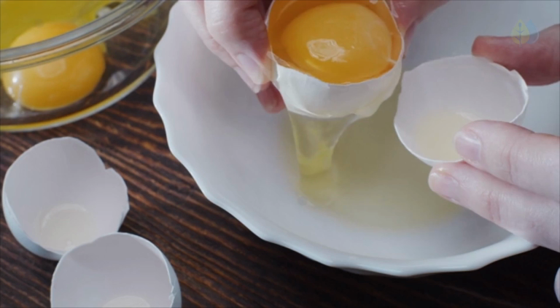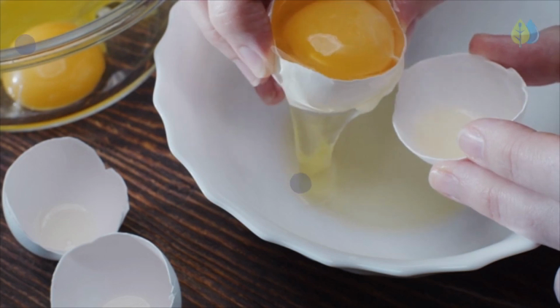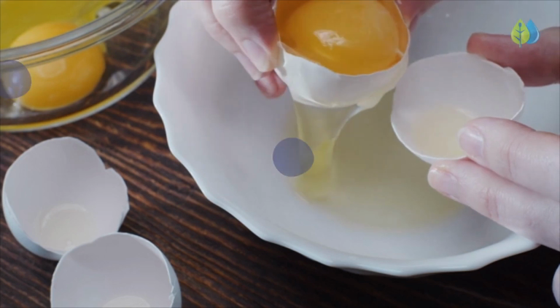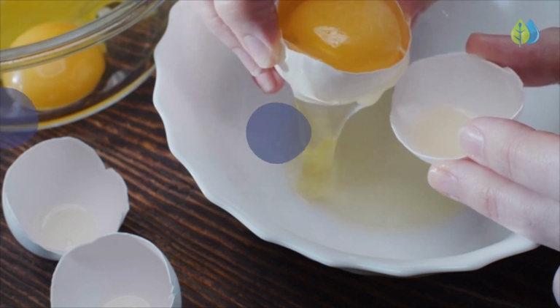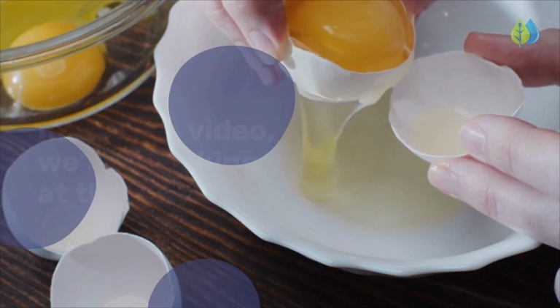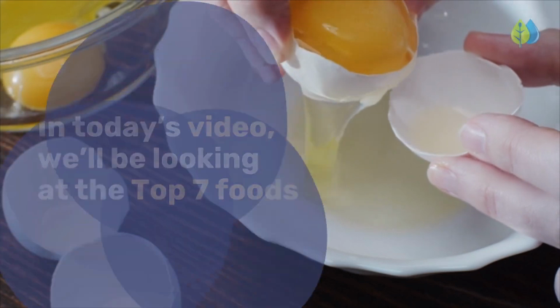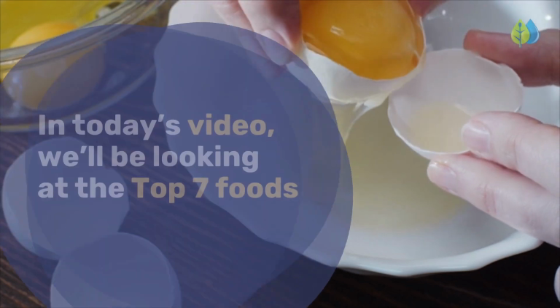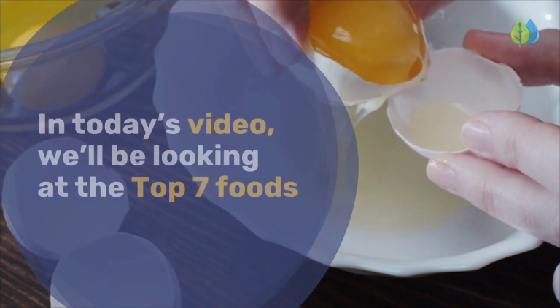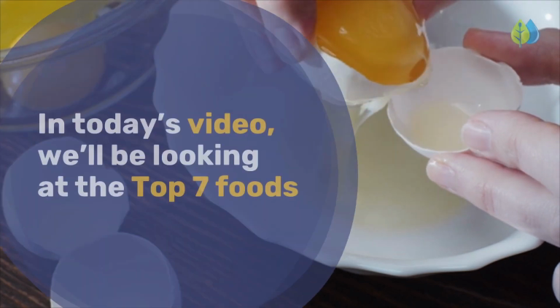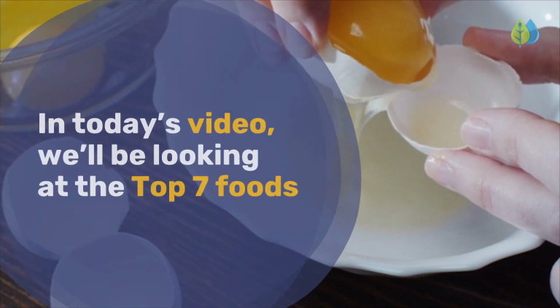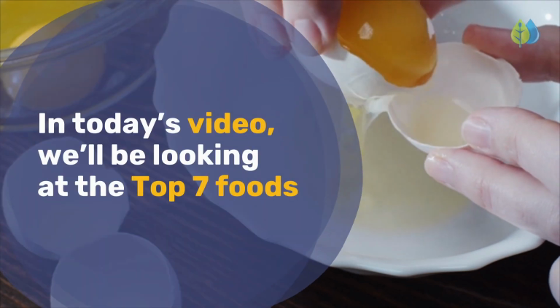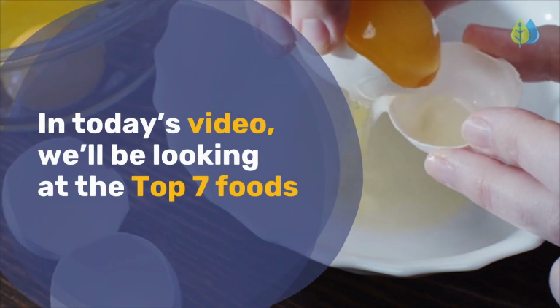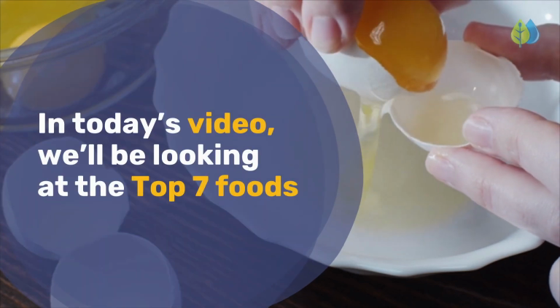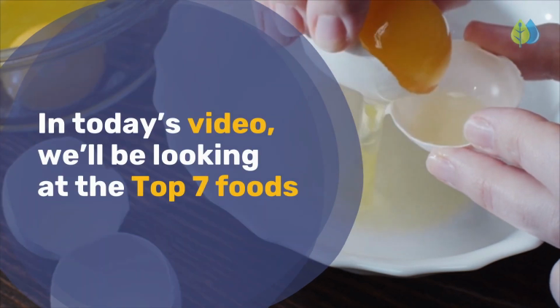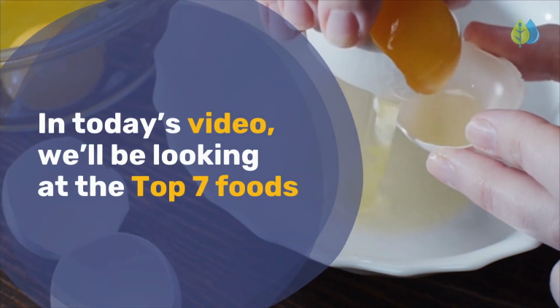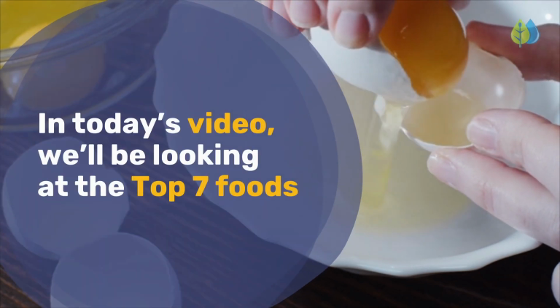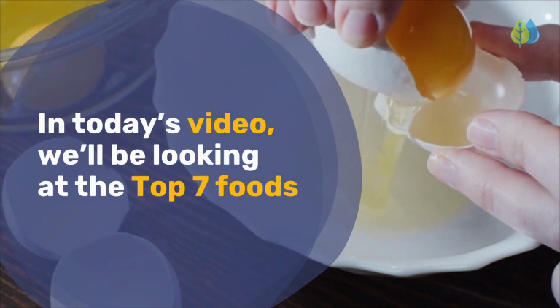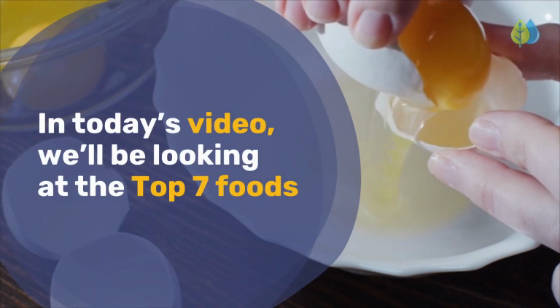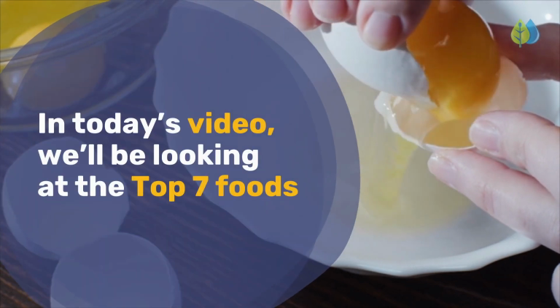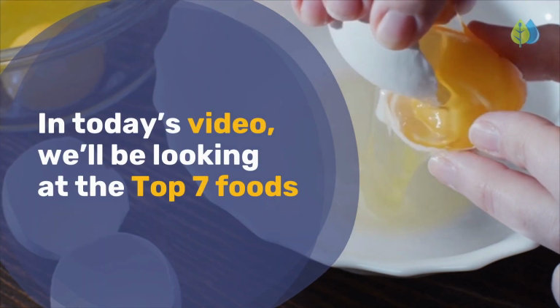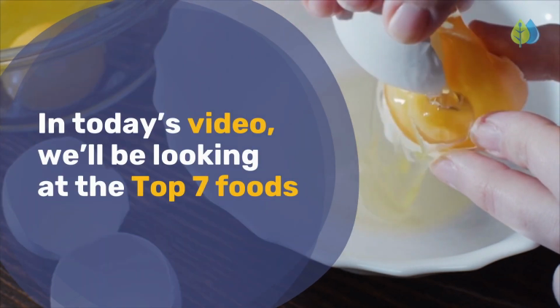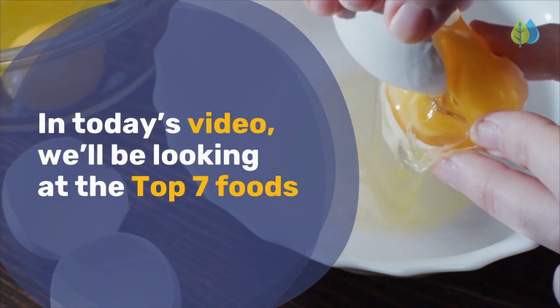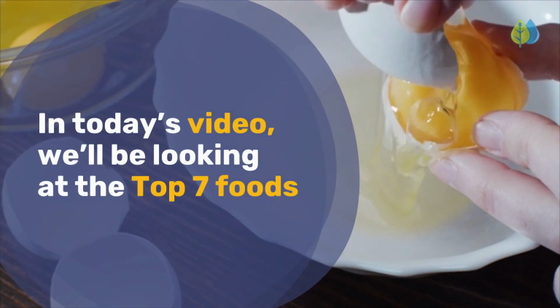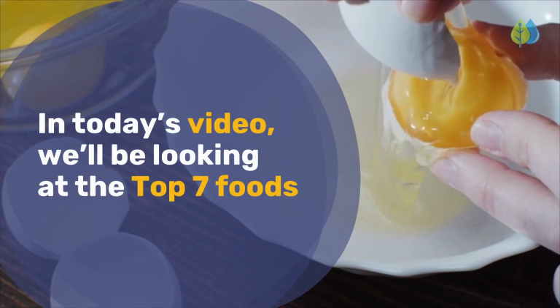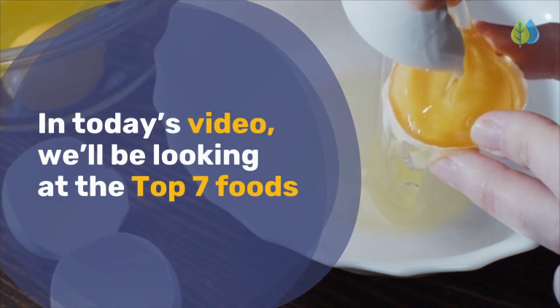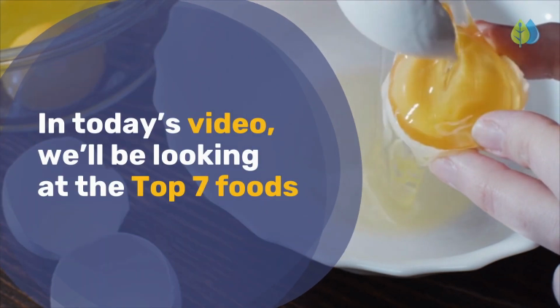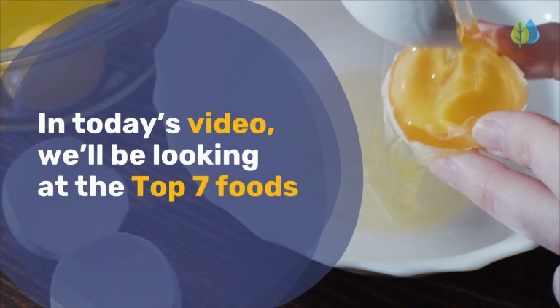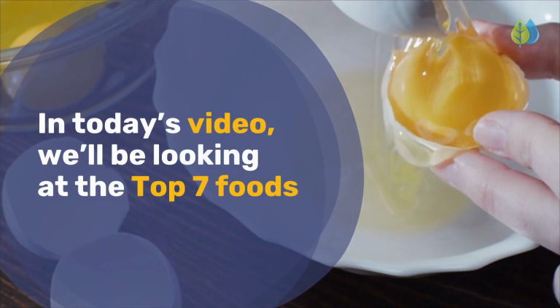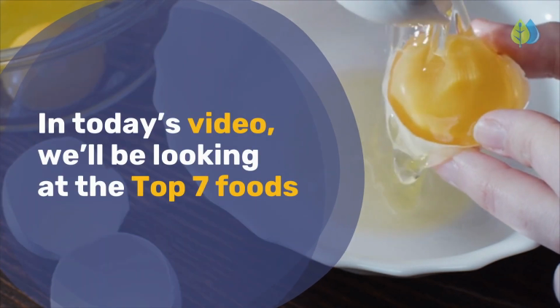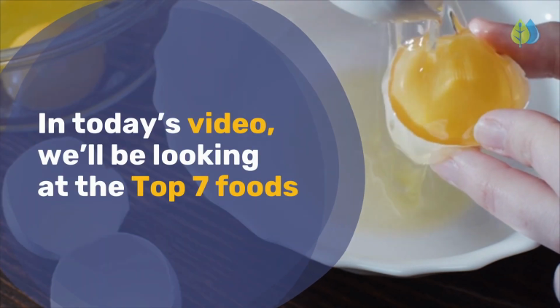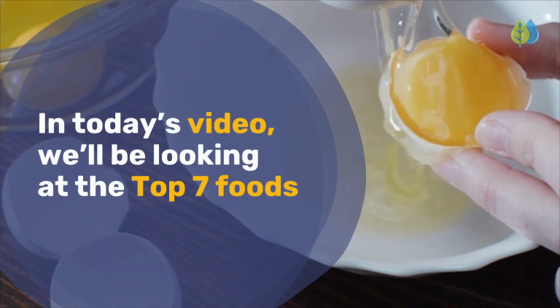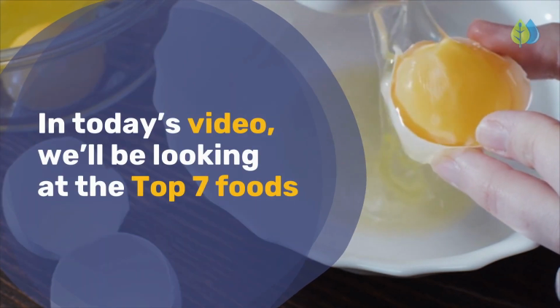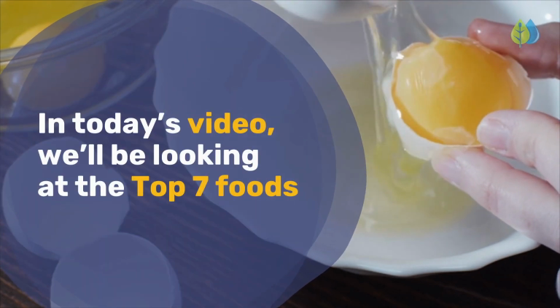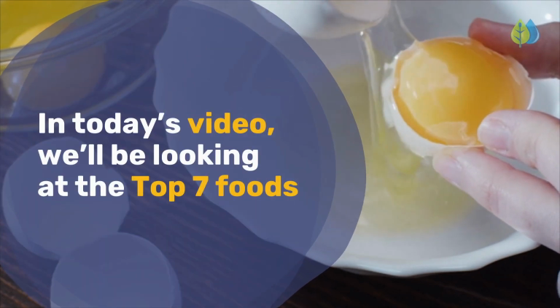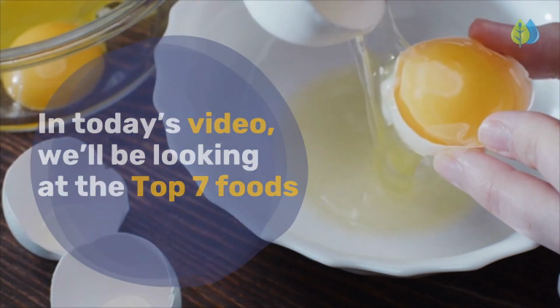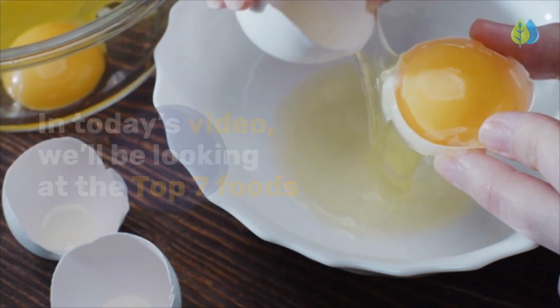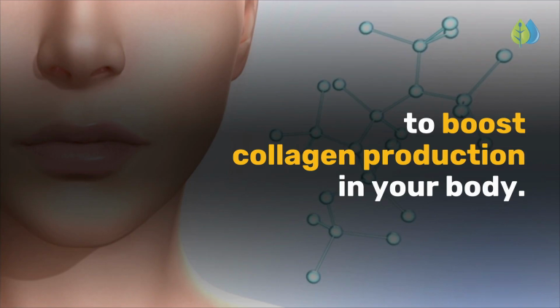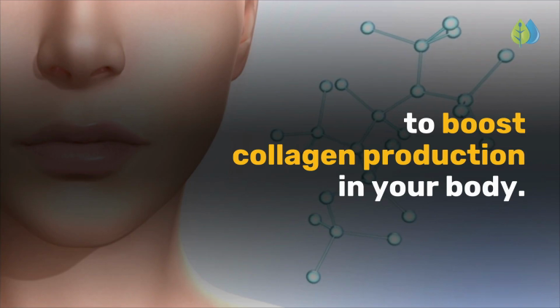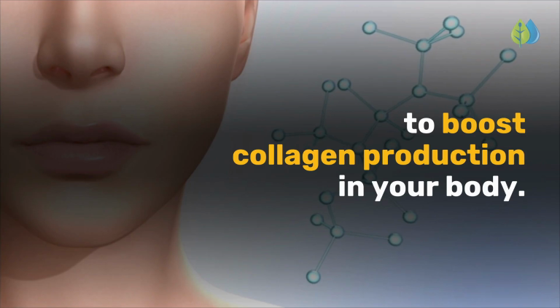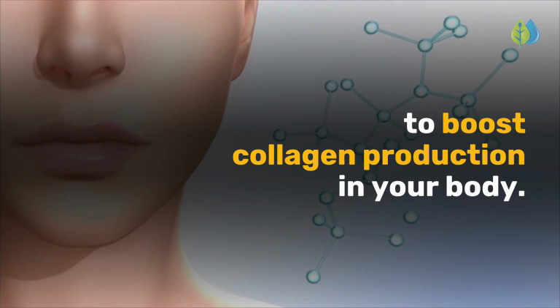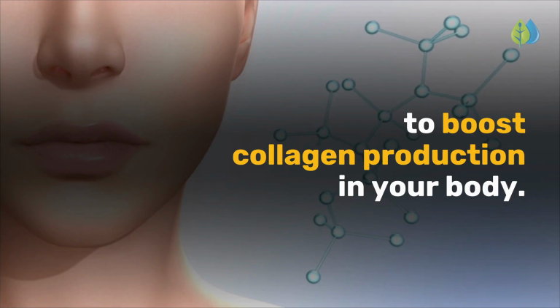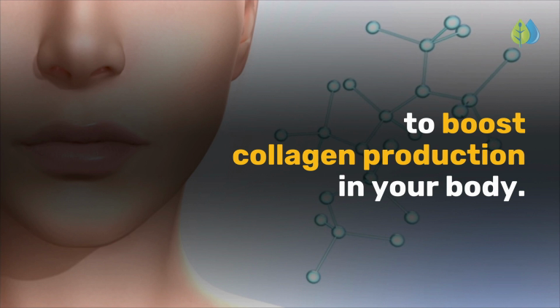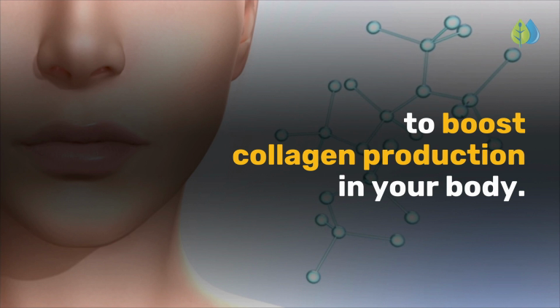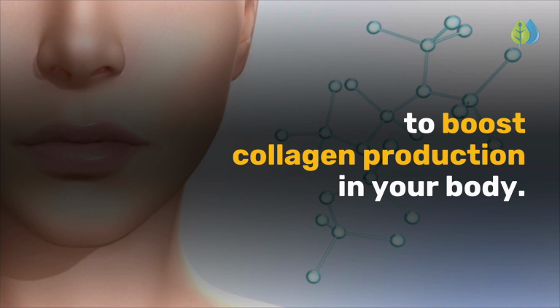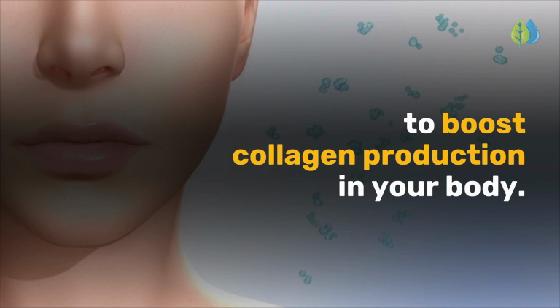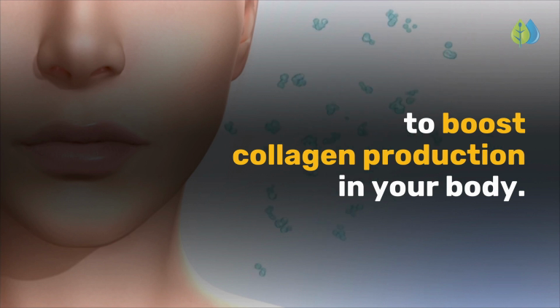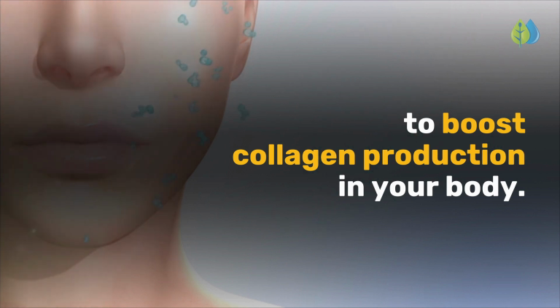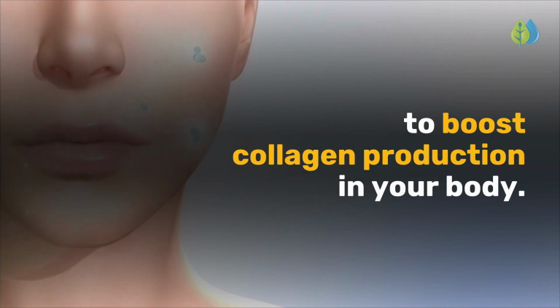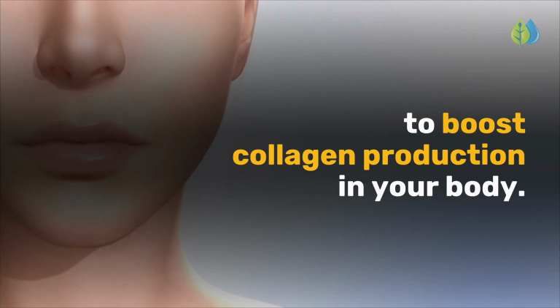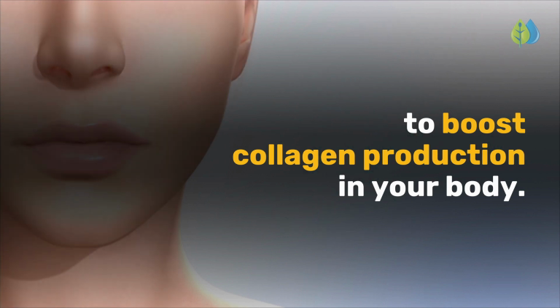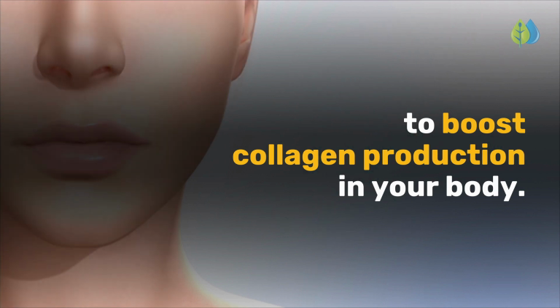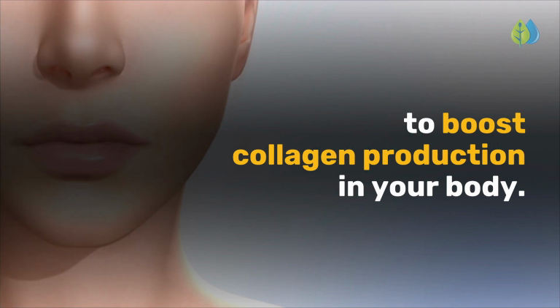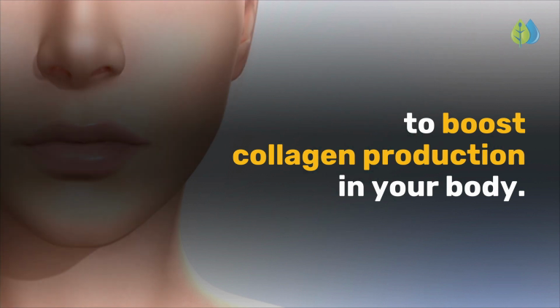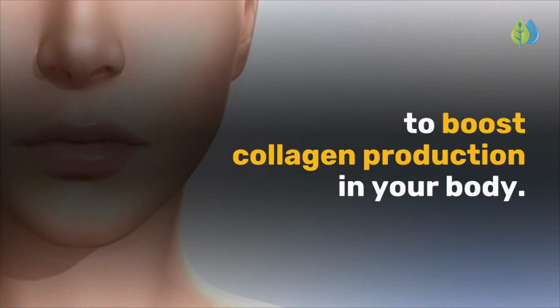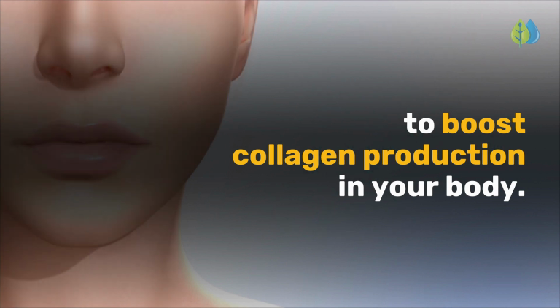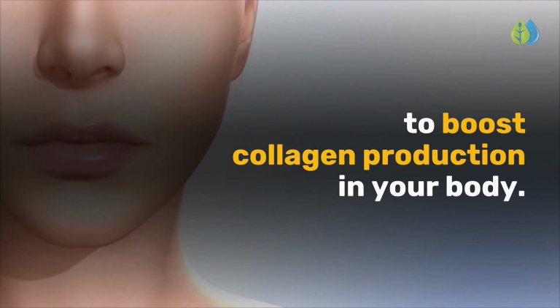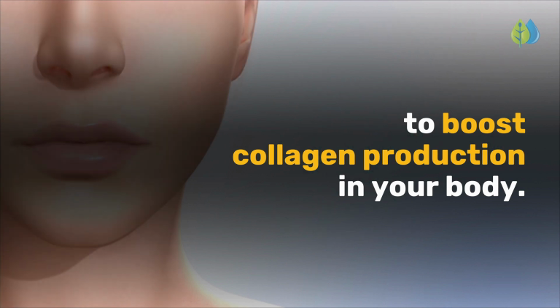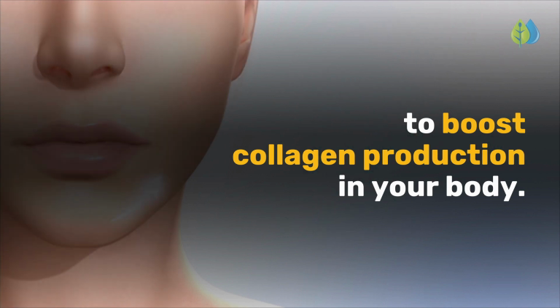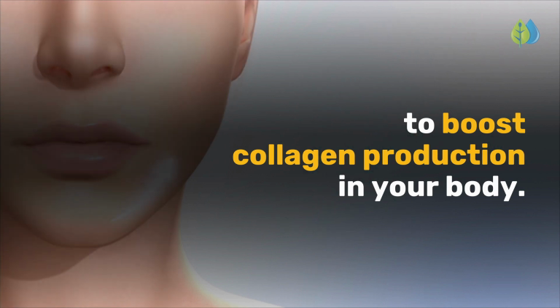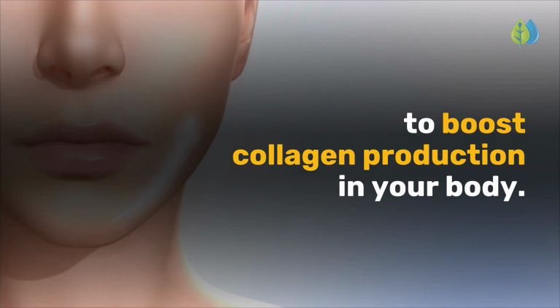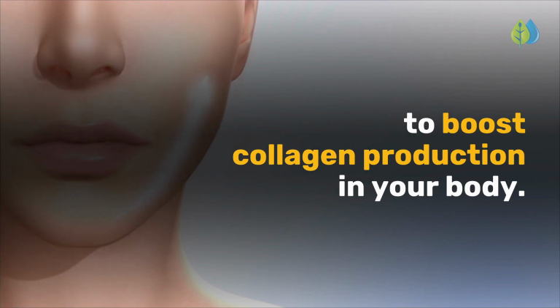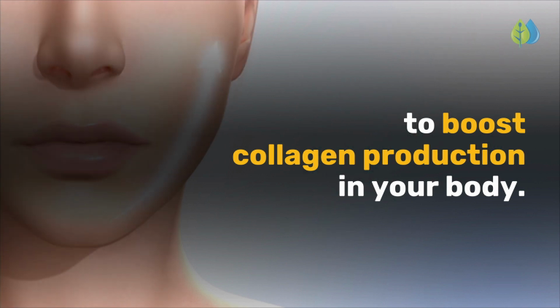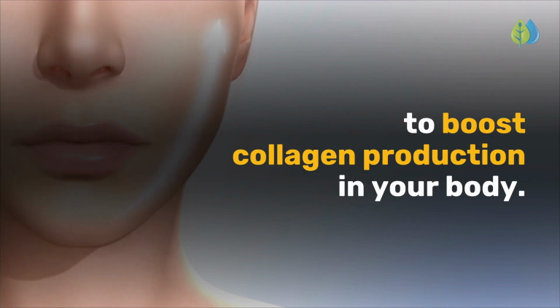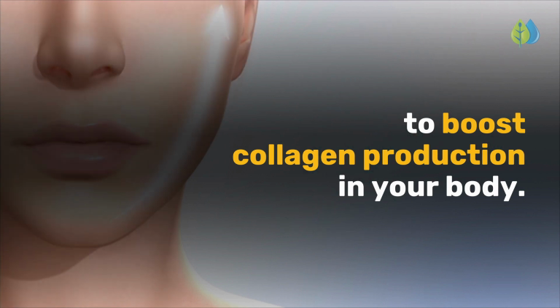In today's video, we'll be looking at the top 7 foods you can eat to naturally boost collagen production in your body.